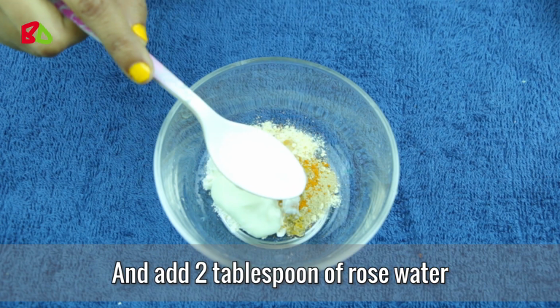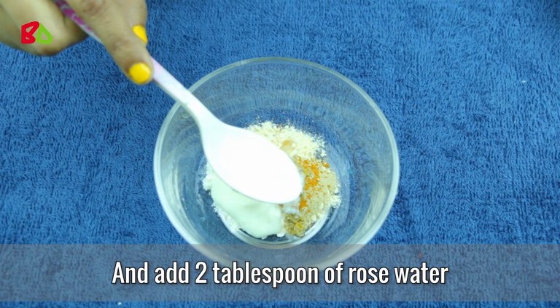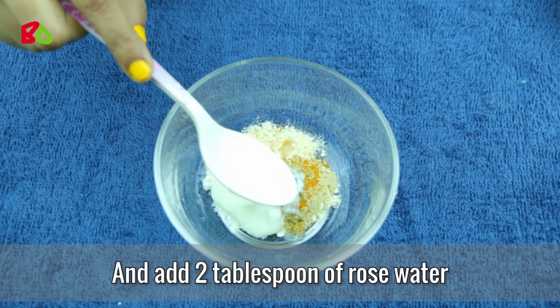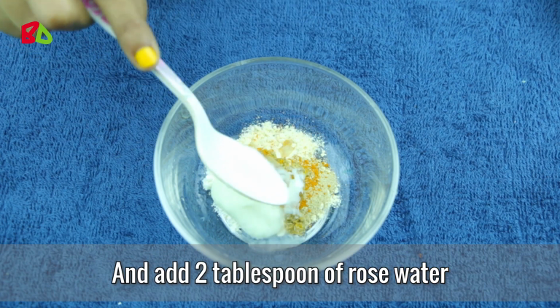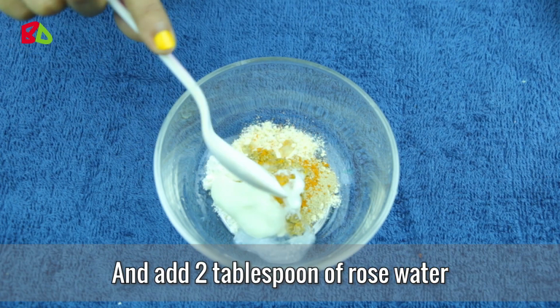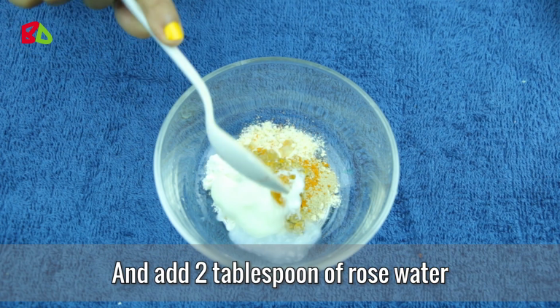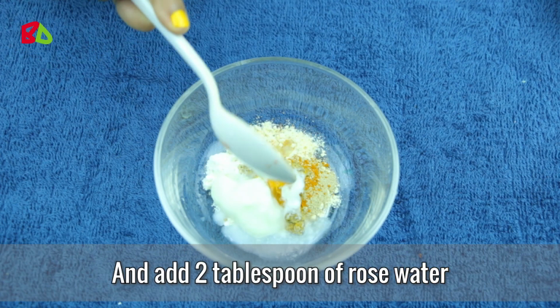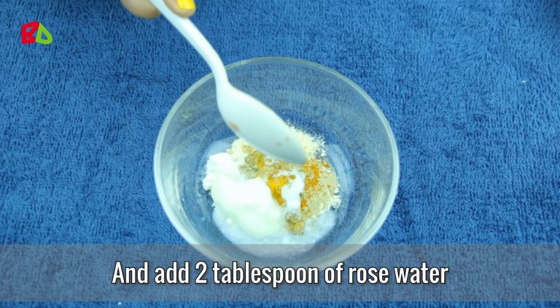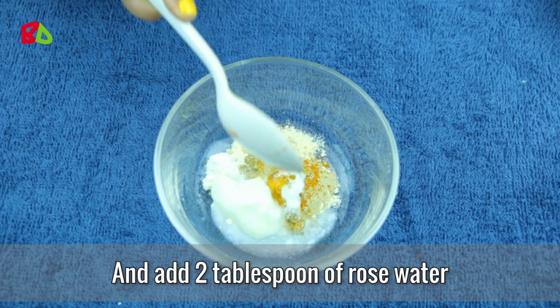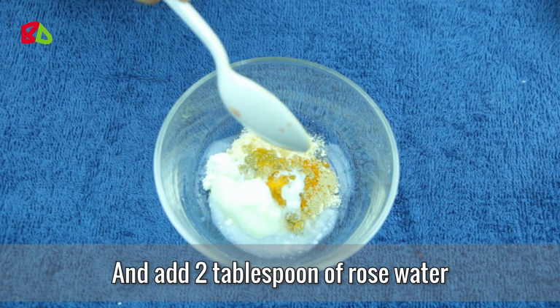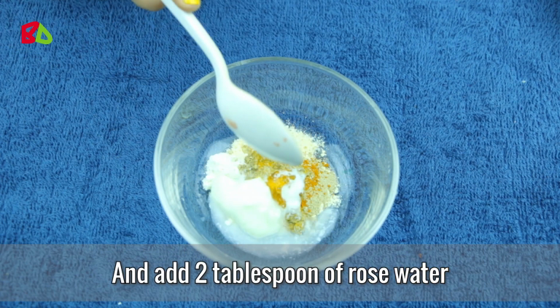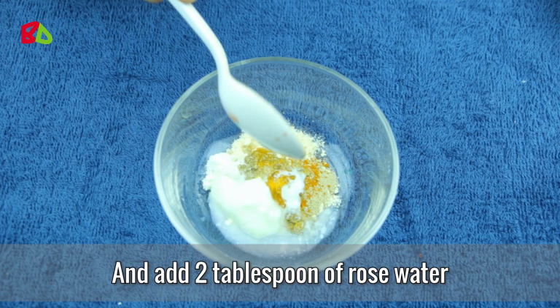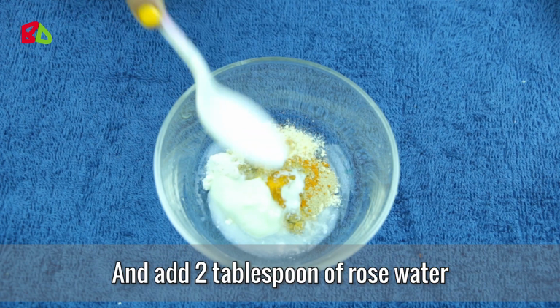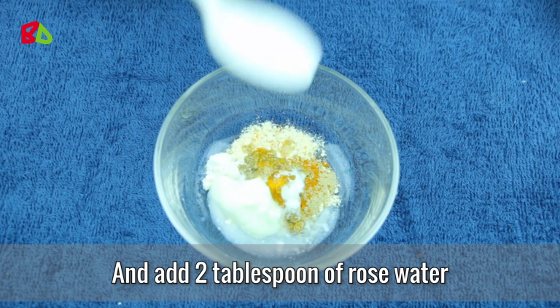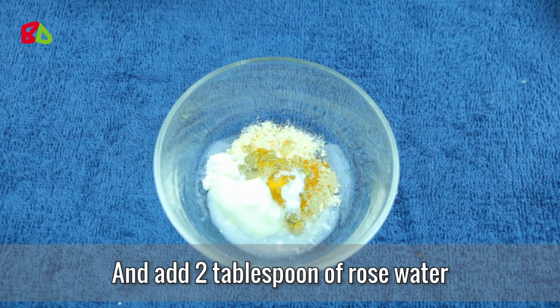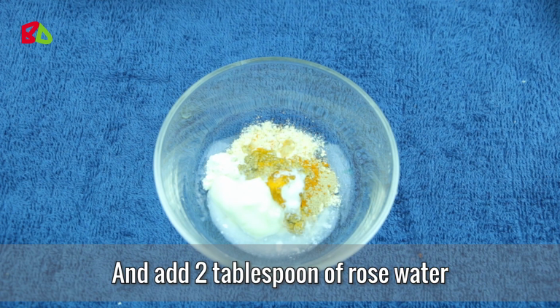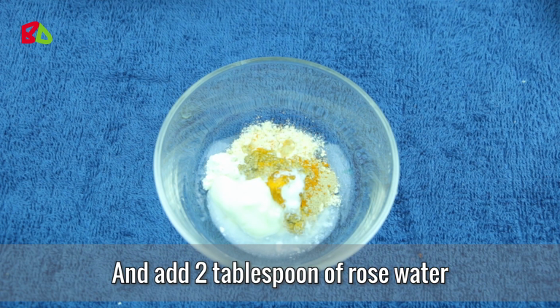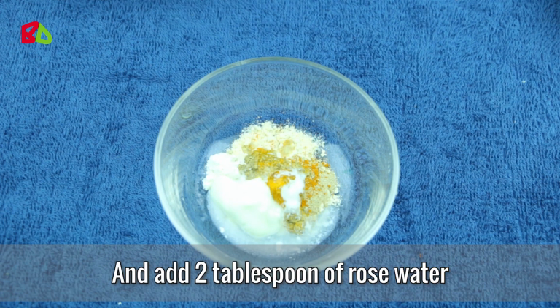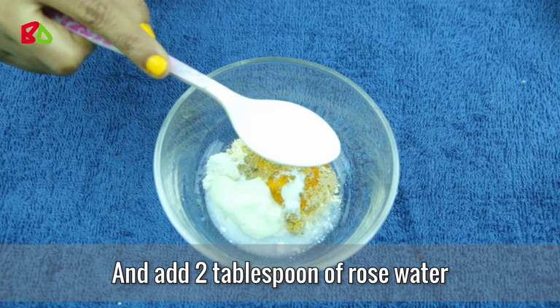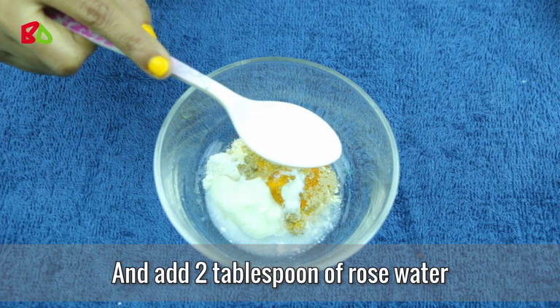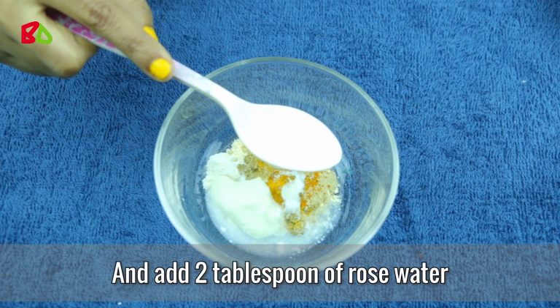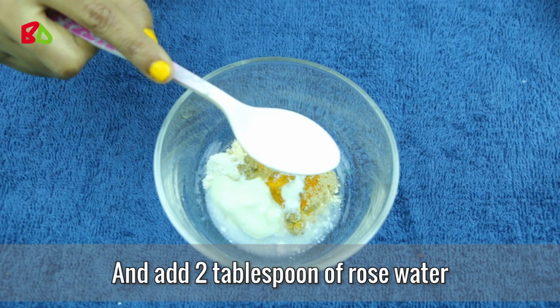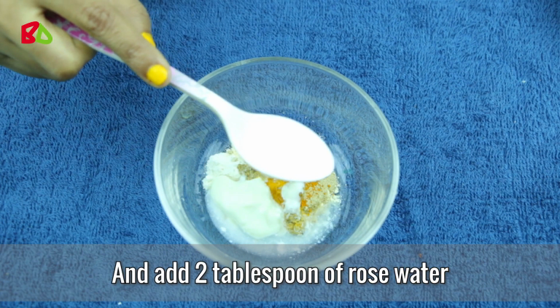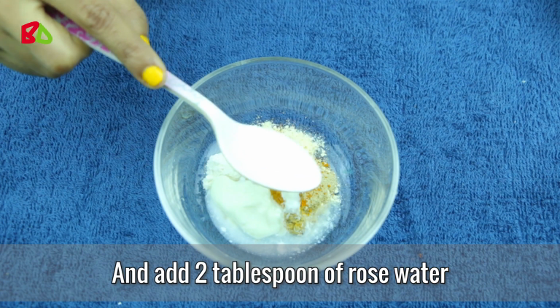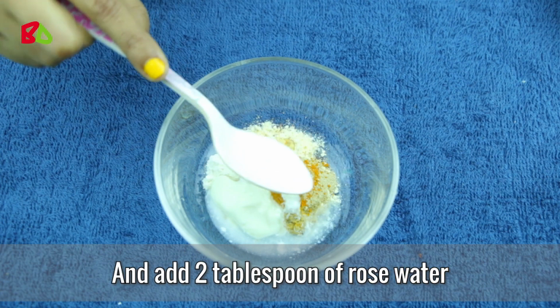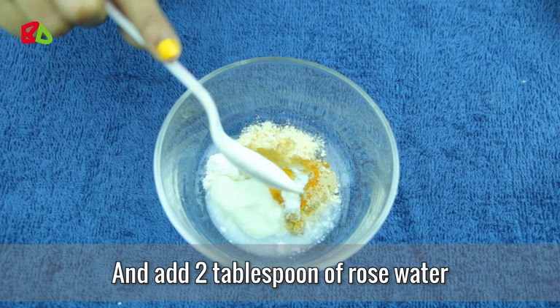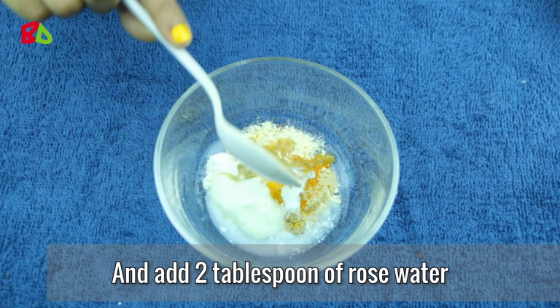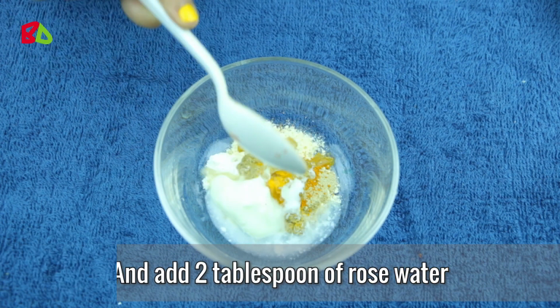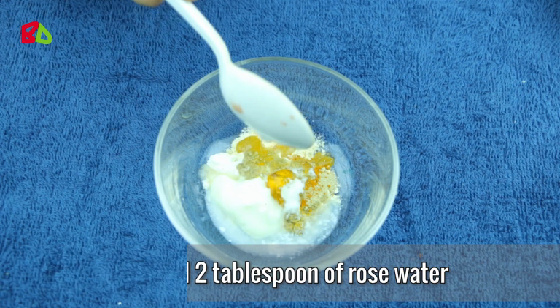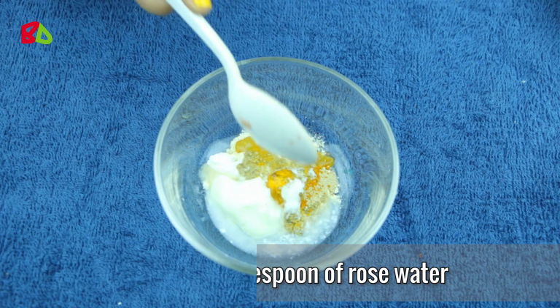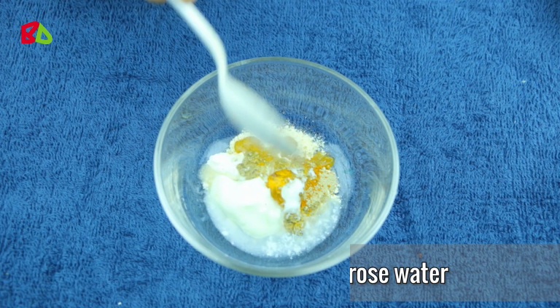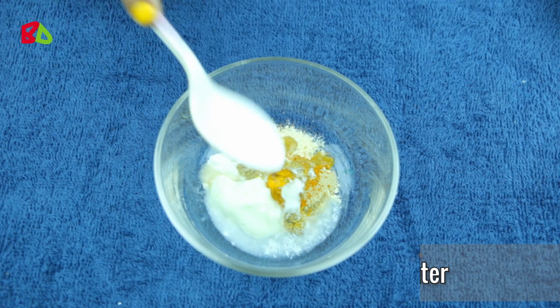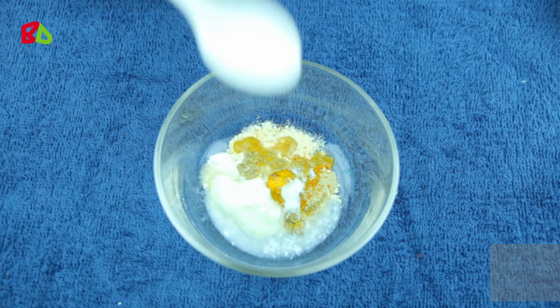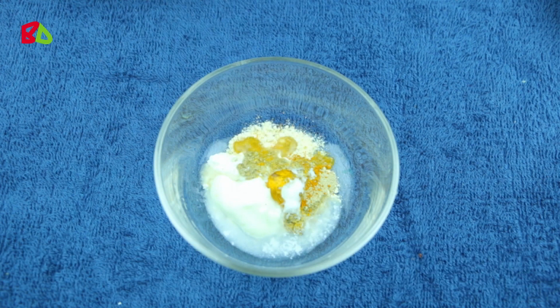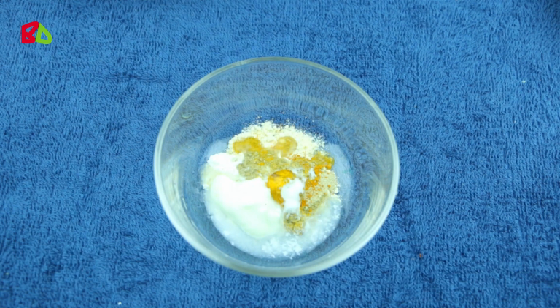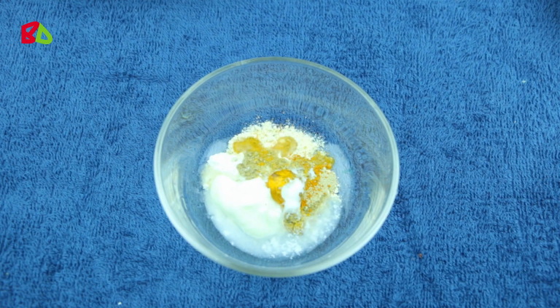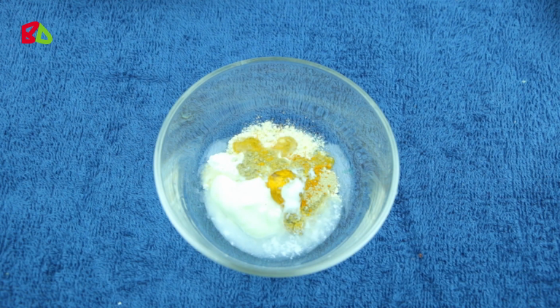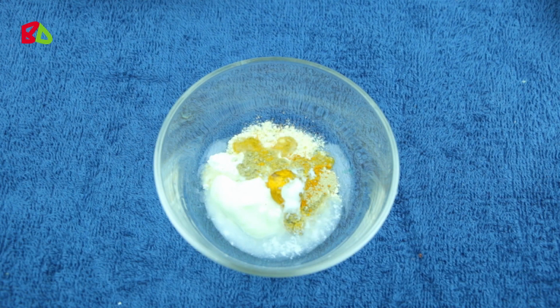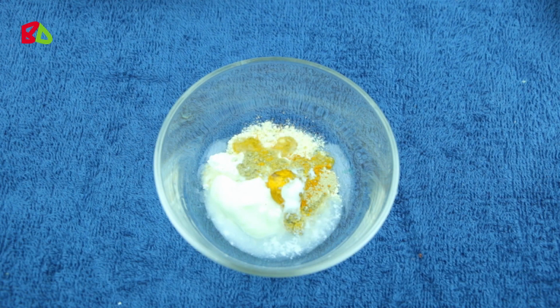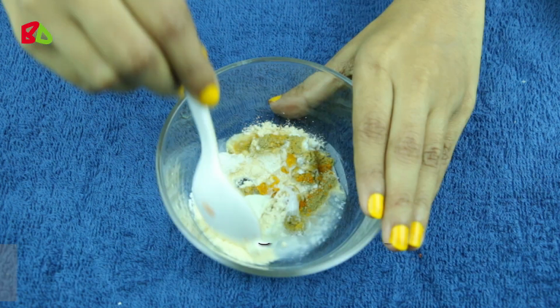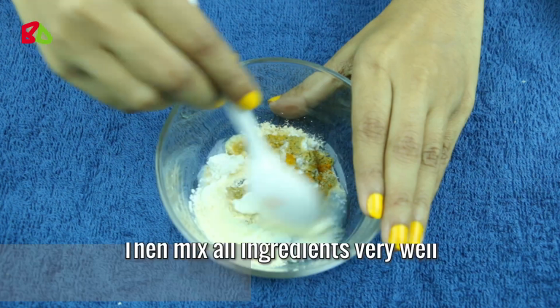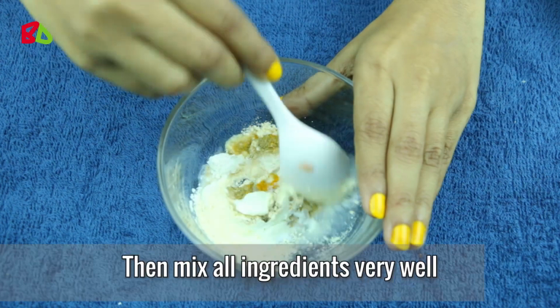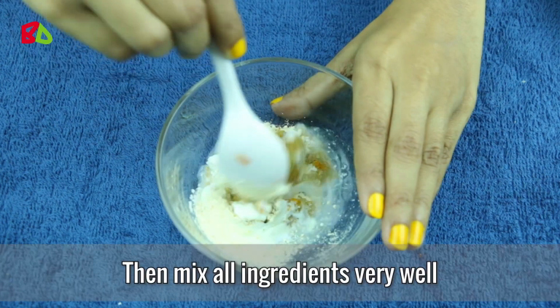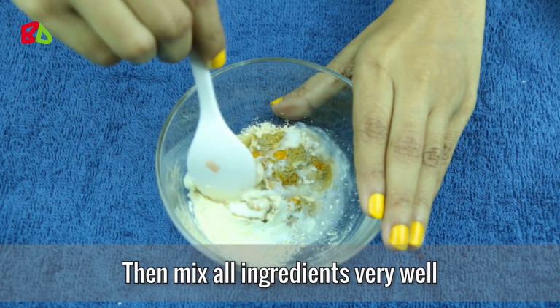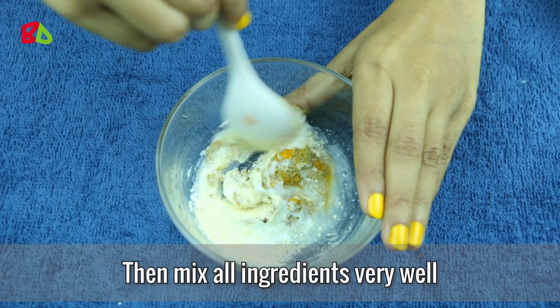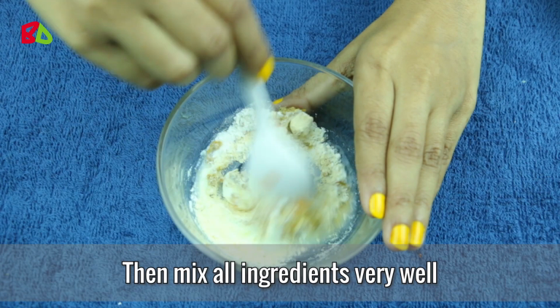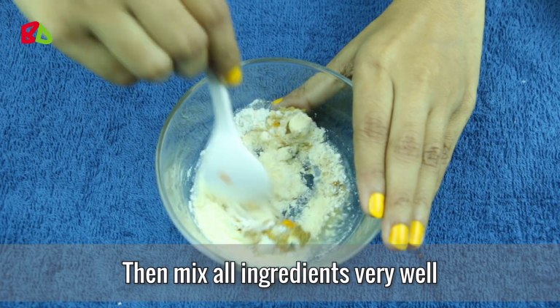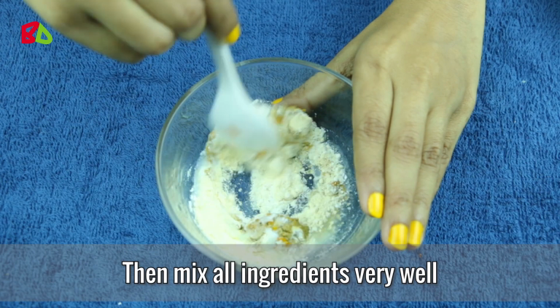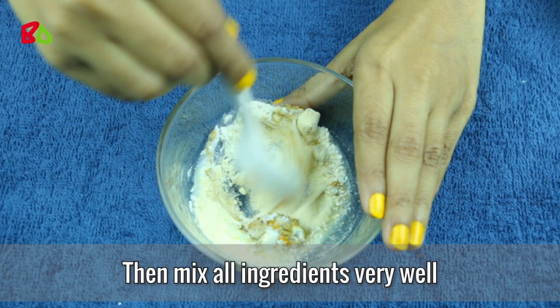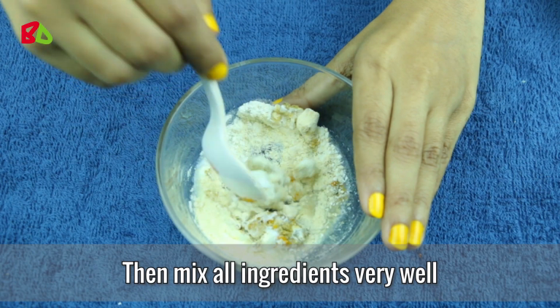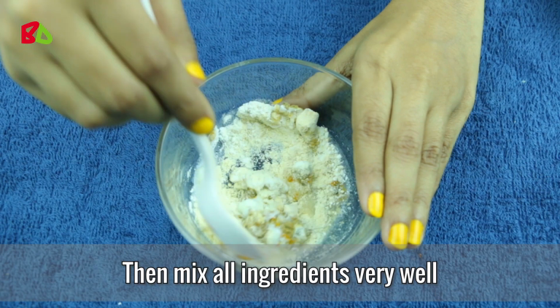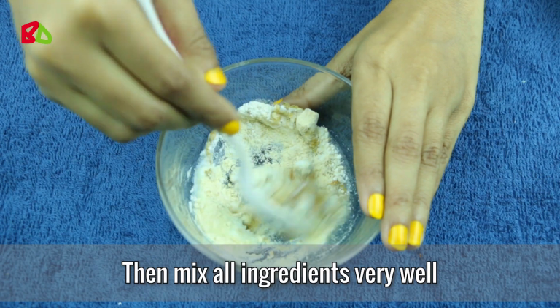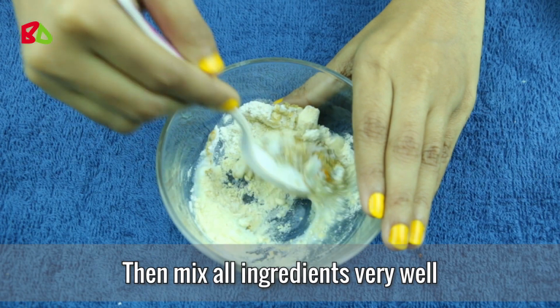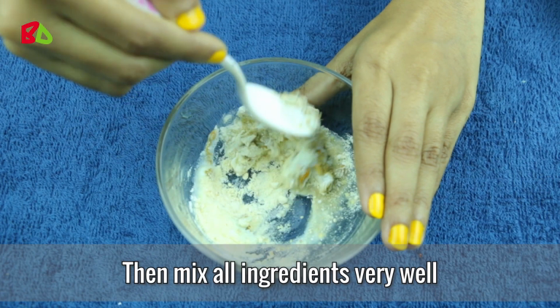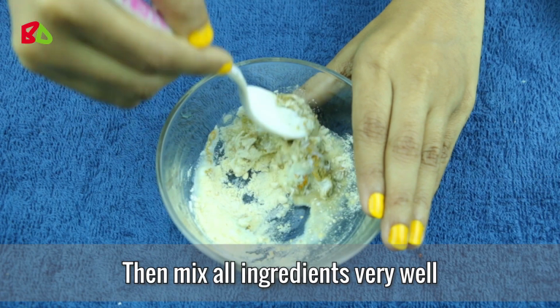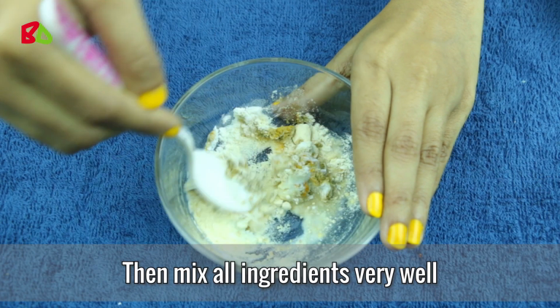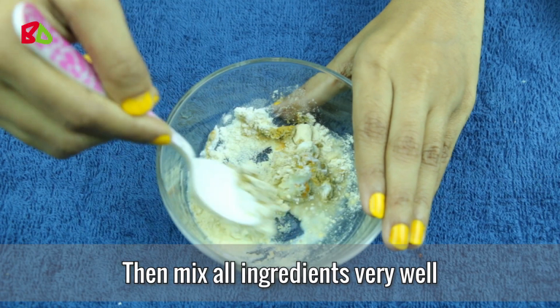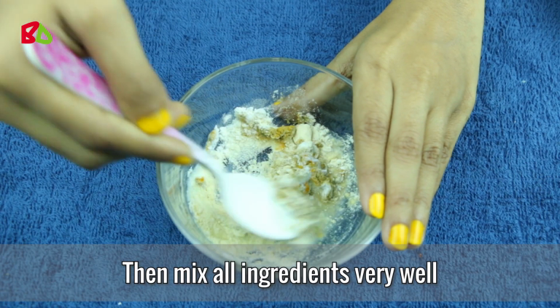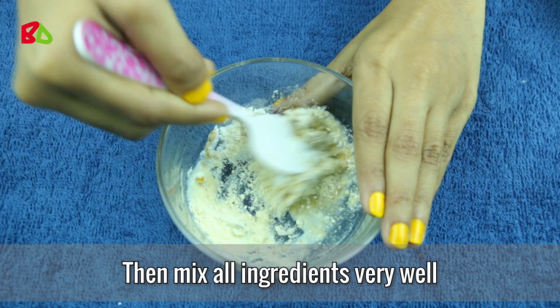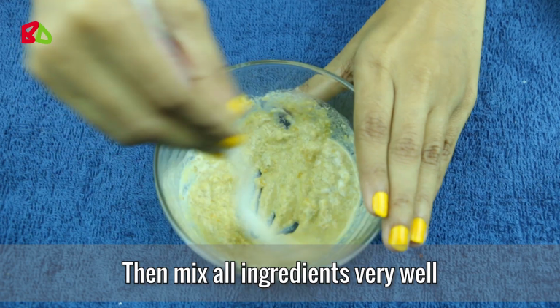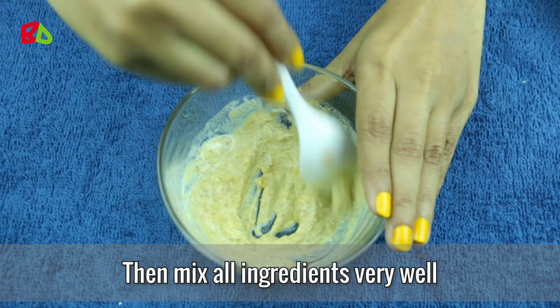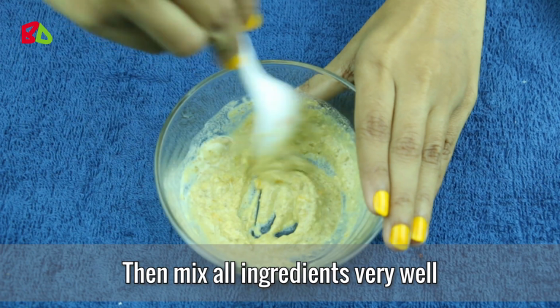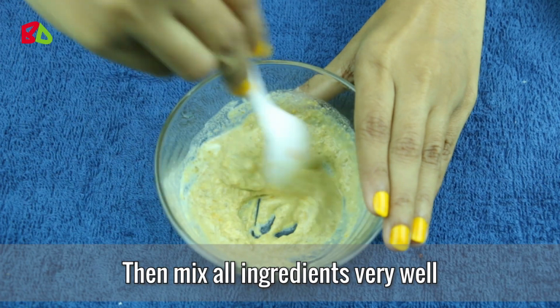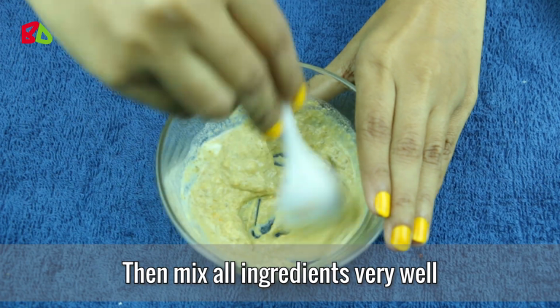Add one tablespoon of yogurt, then add some lemon juice, and add two tablespoons of rose water. Then mix all ingredients very well.